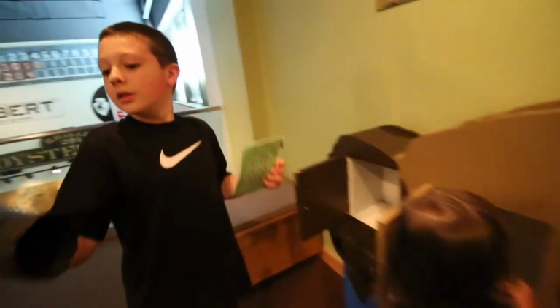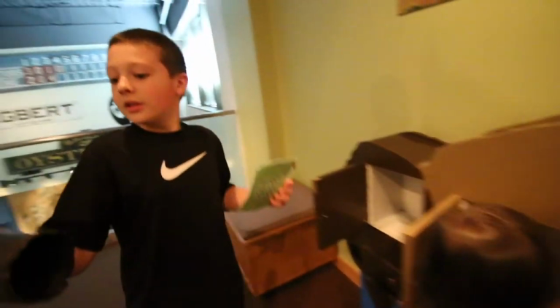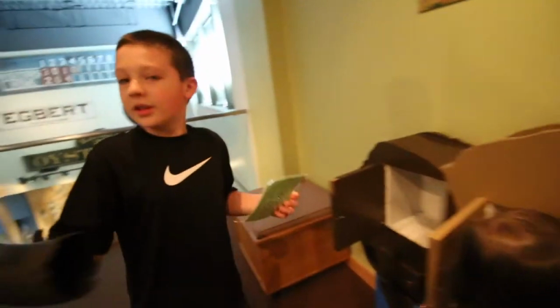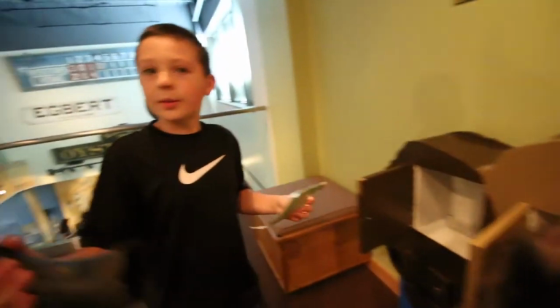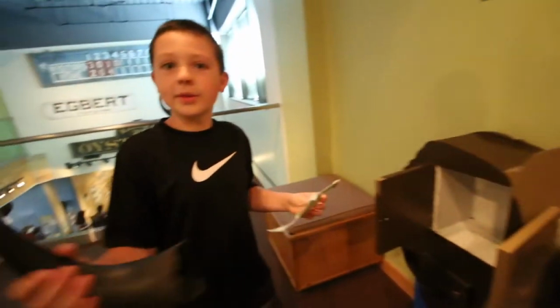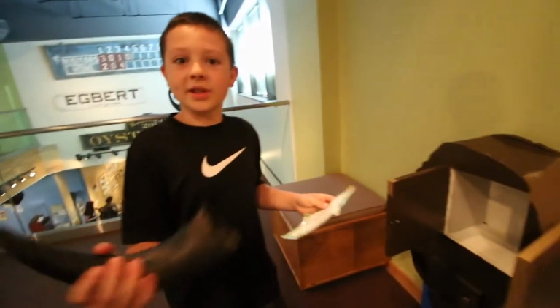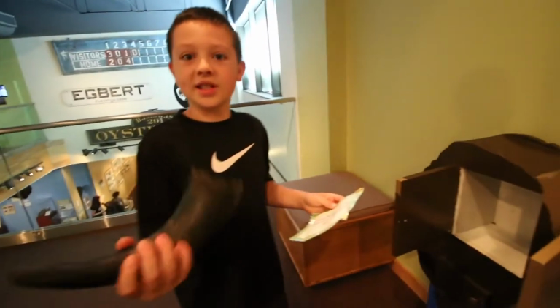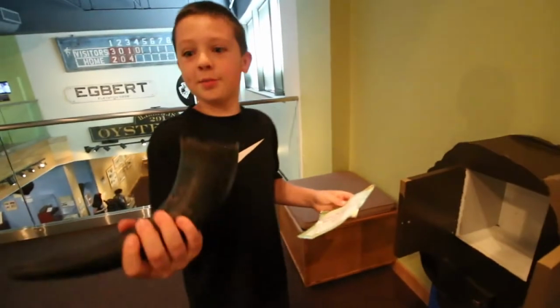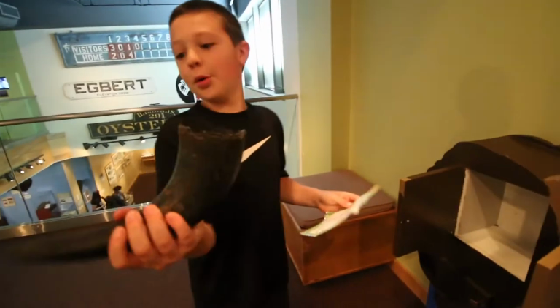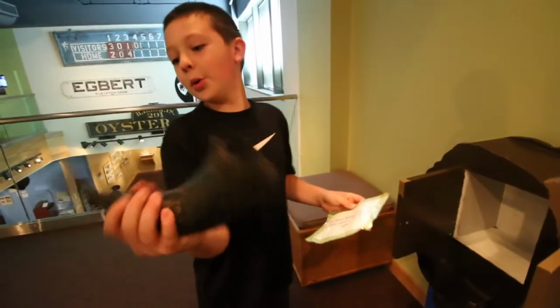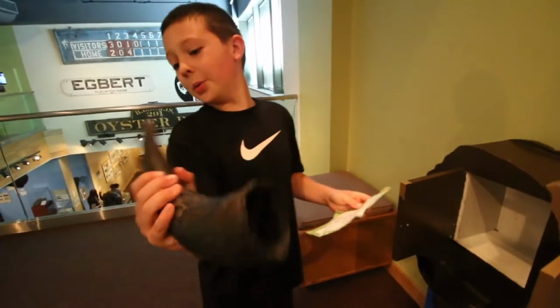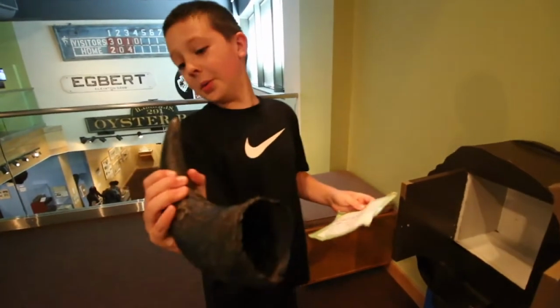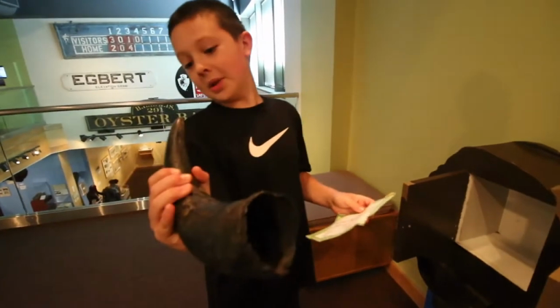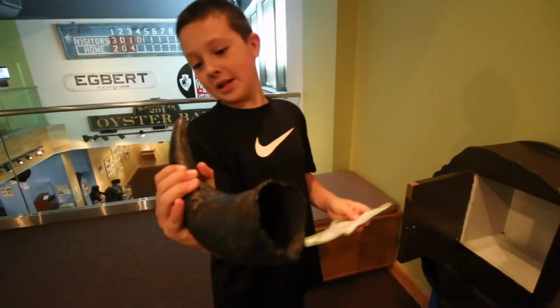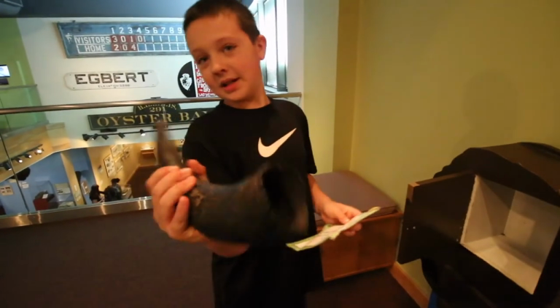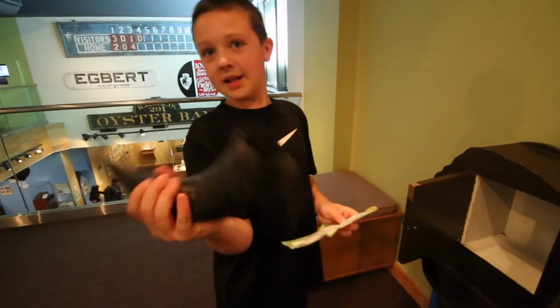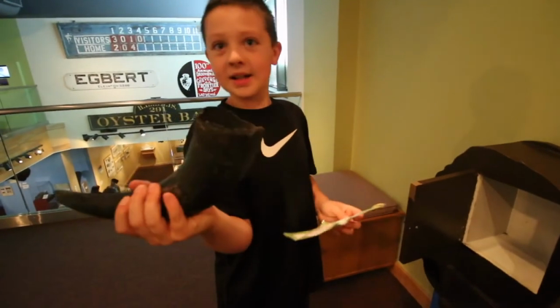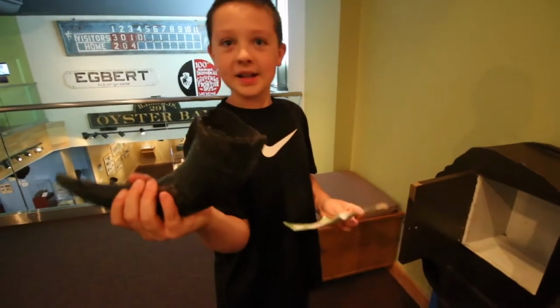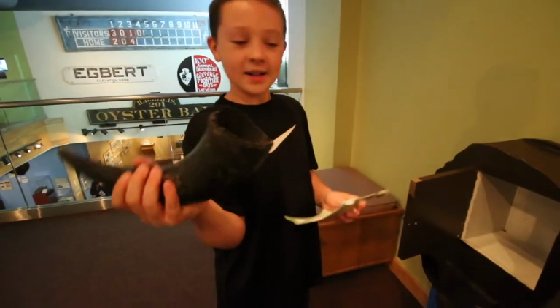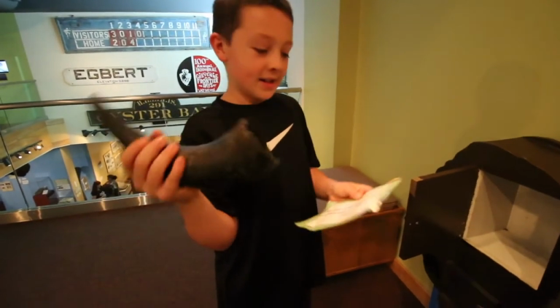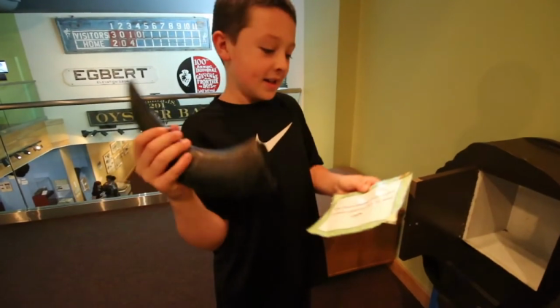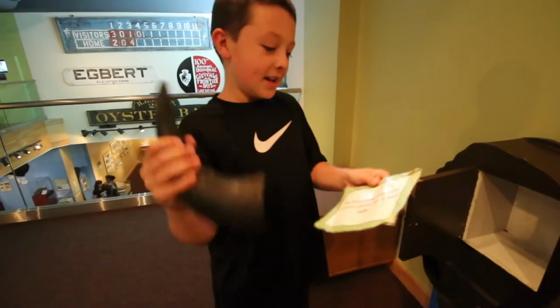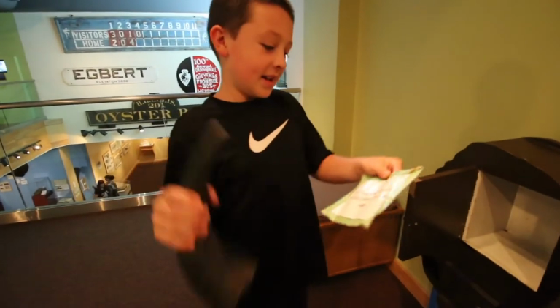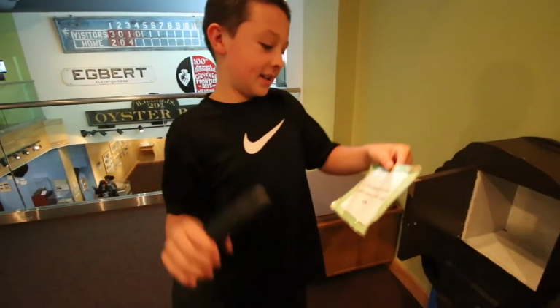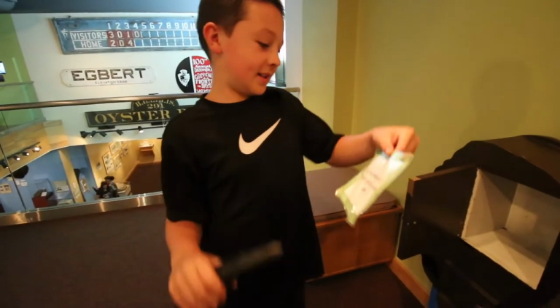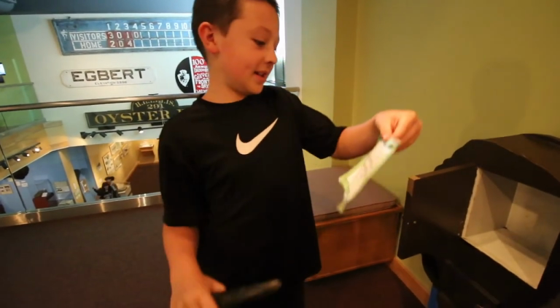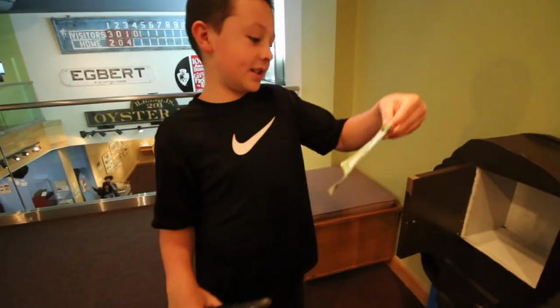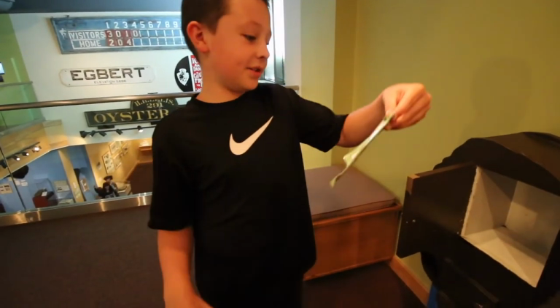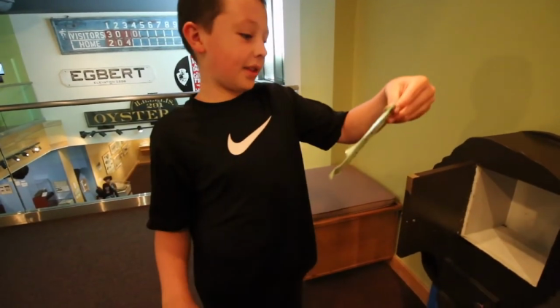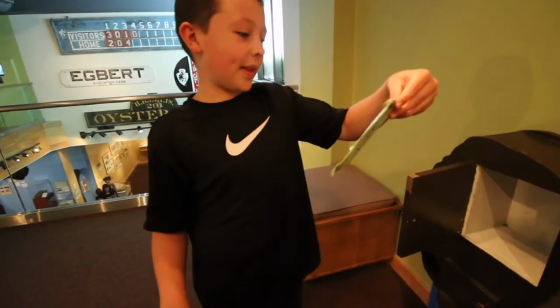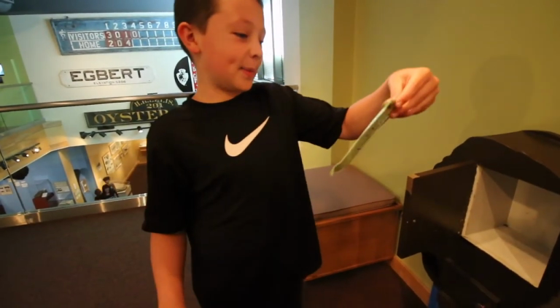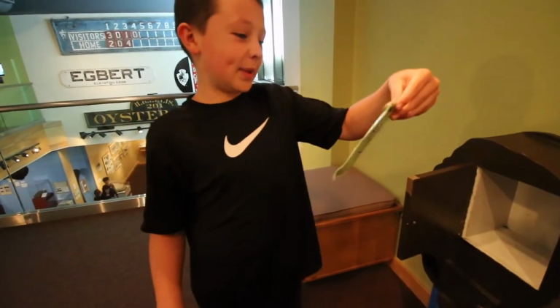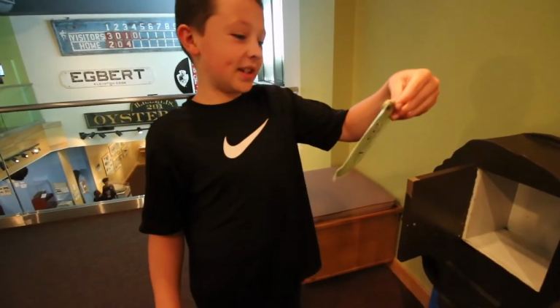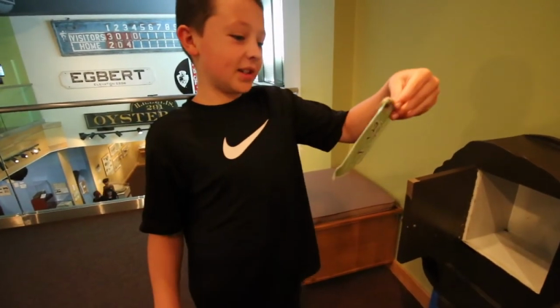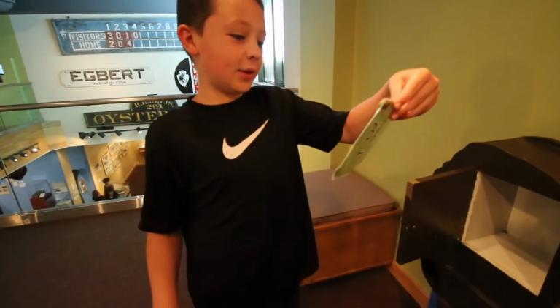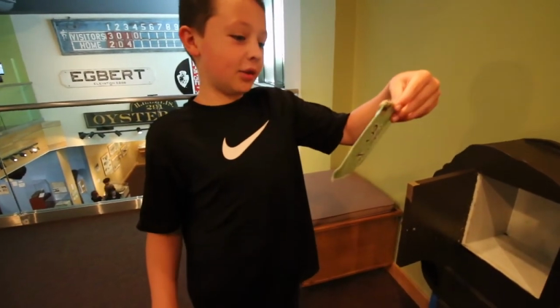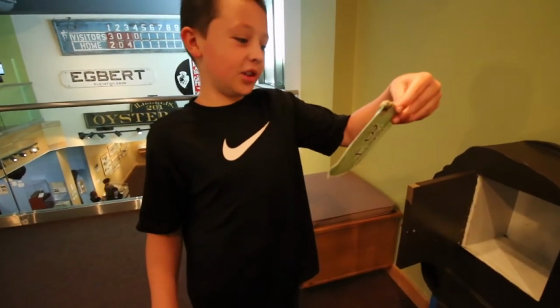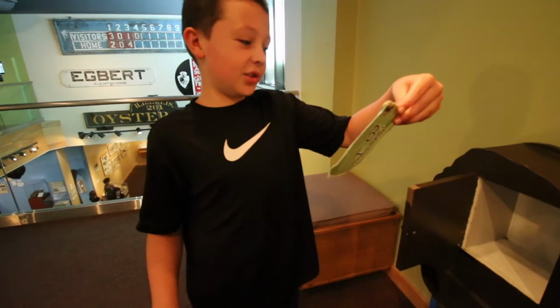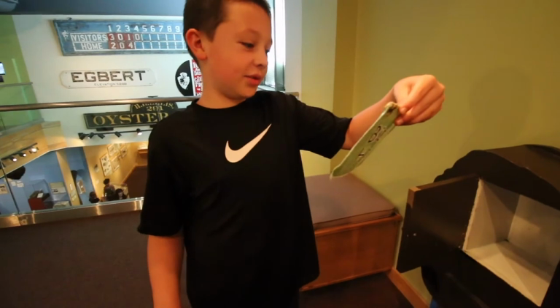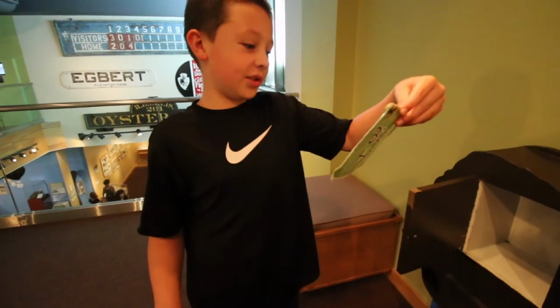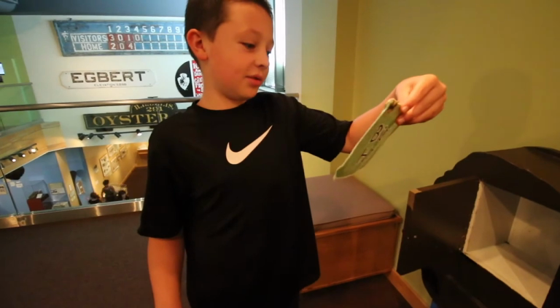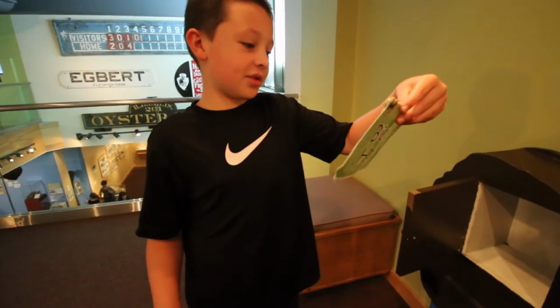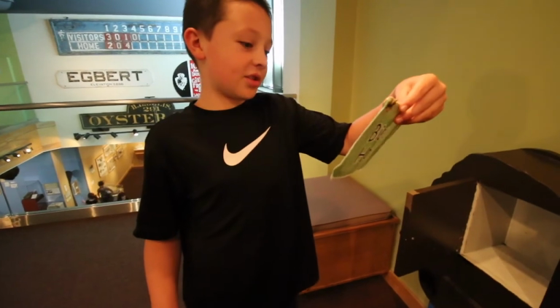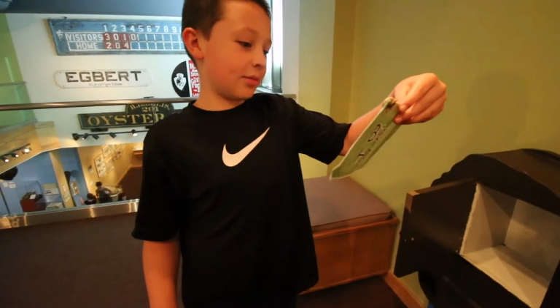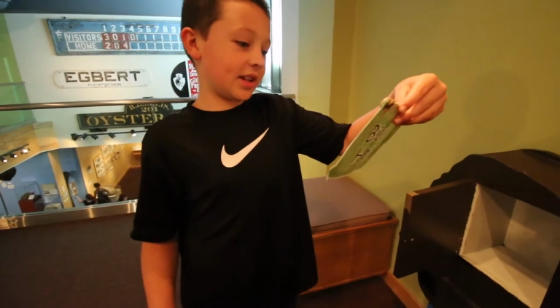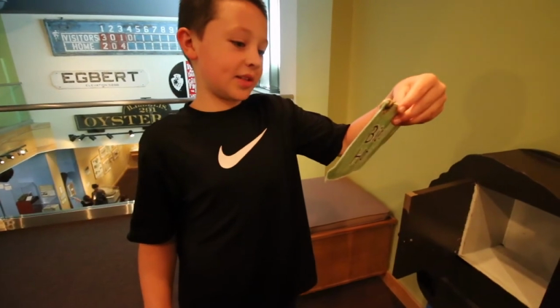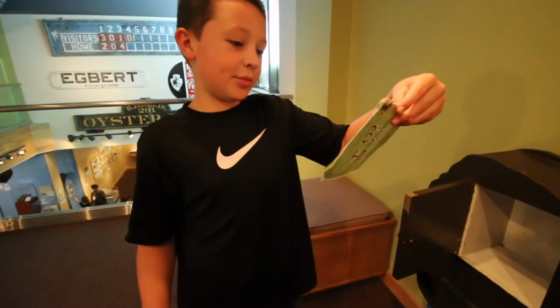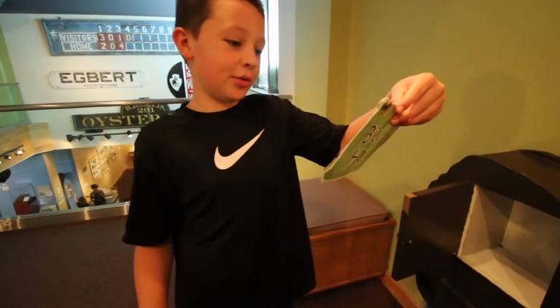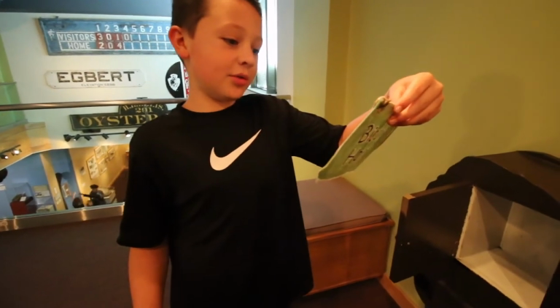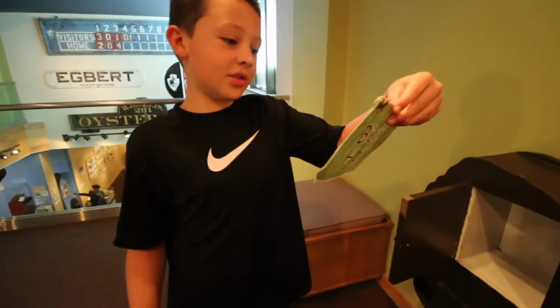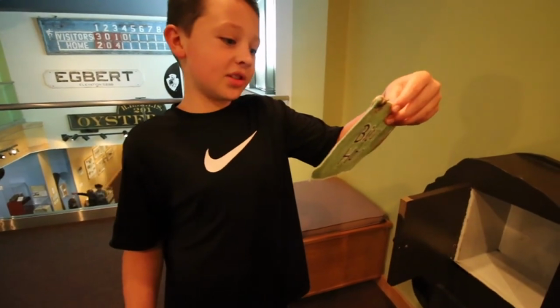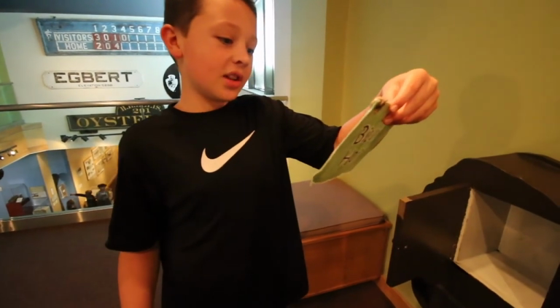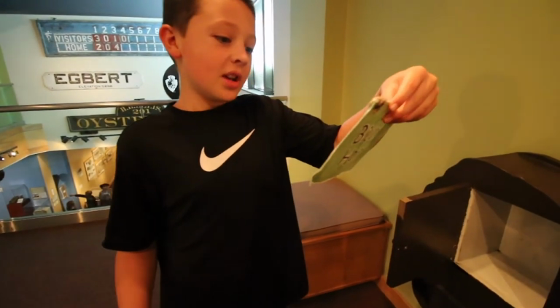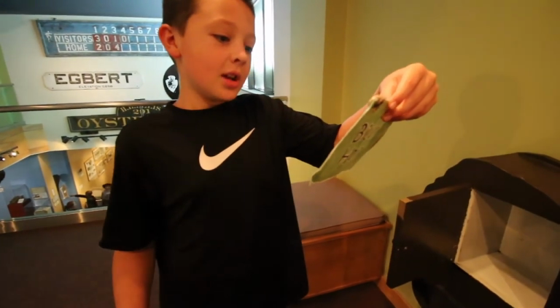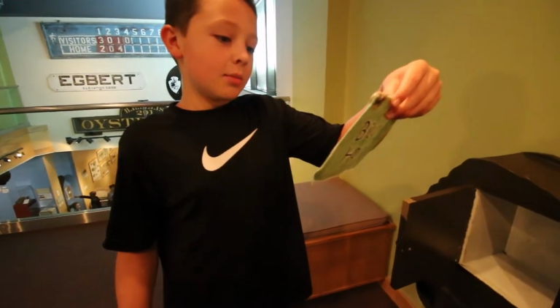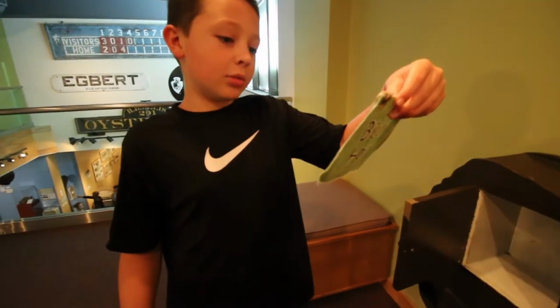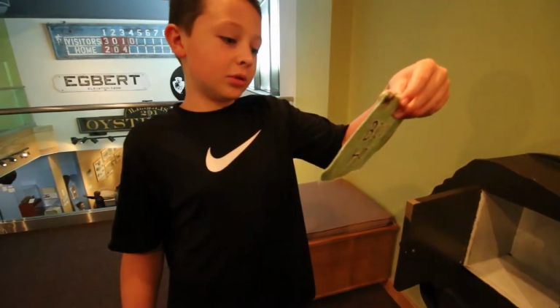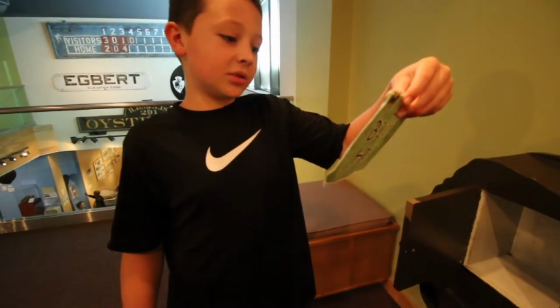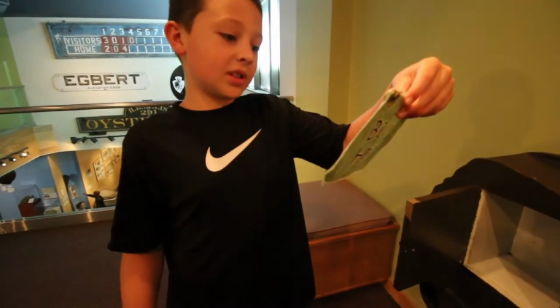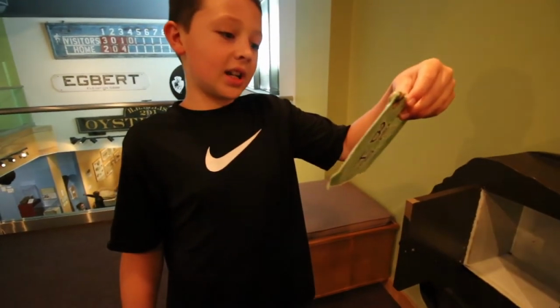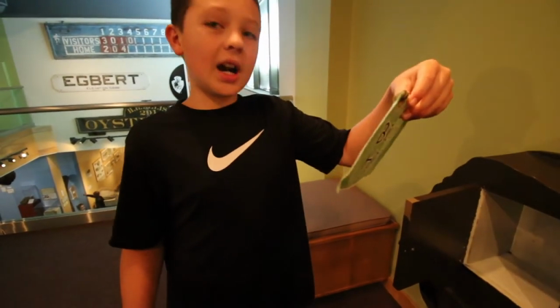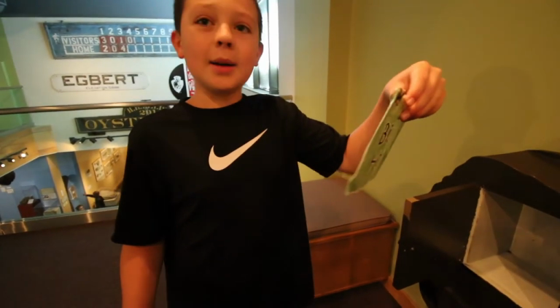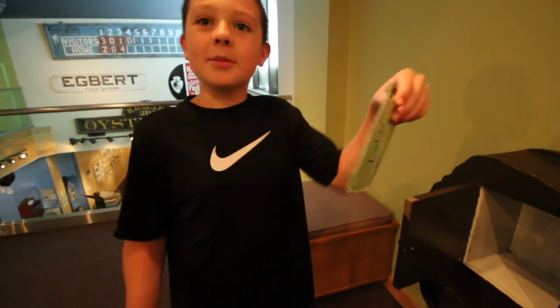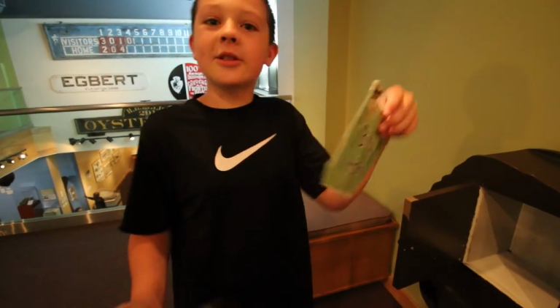This was a spoon. It says here that the bison horns were used to make spoons, bowls, and cups.